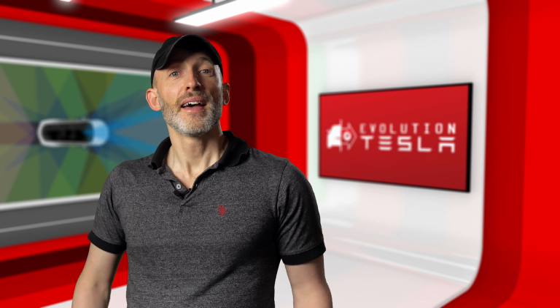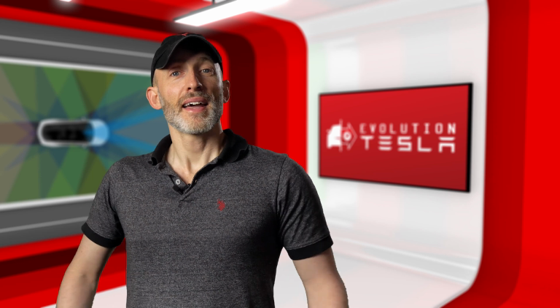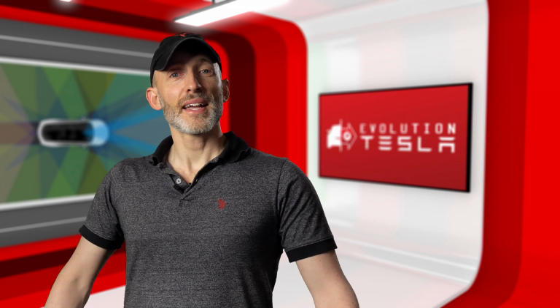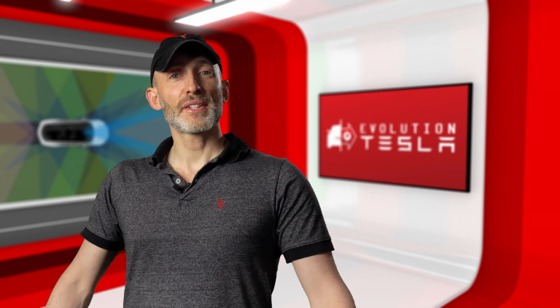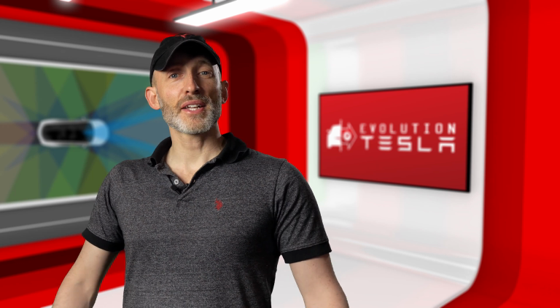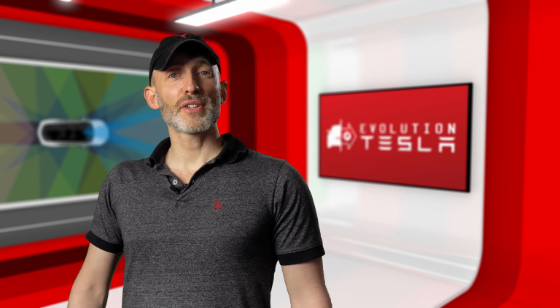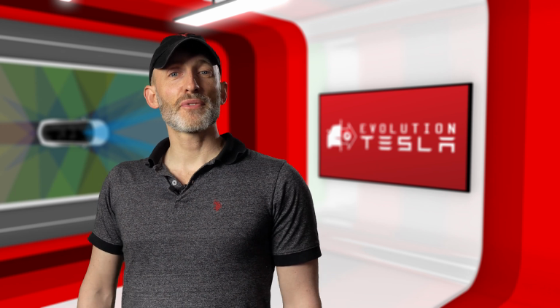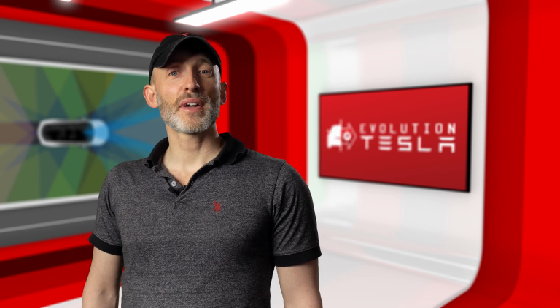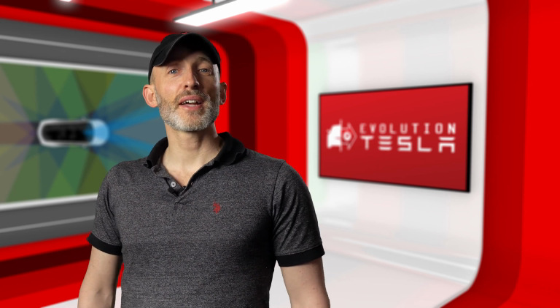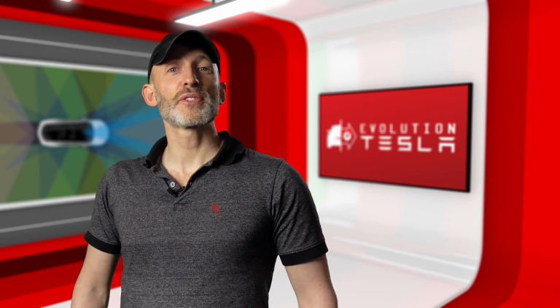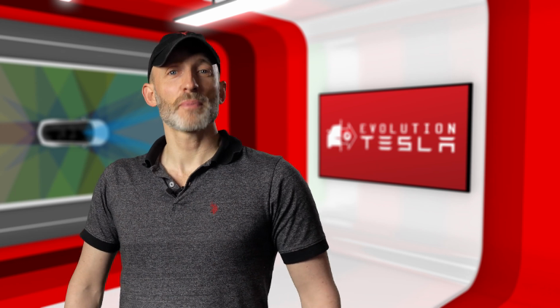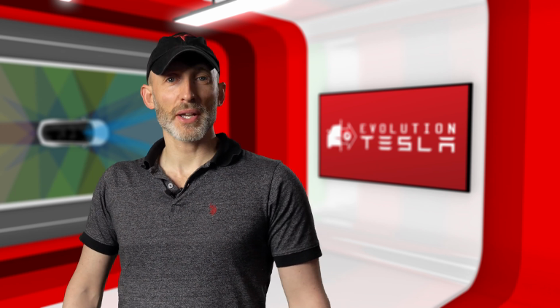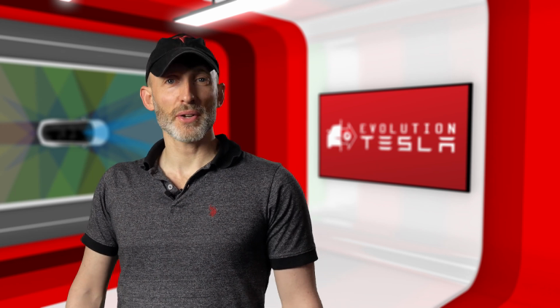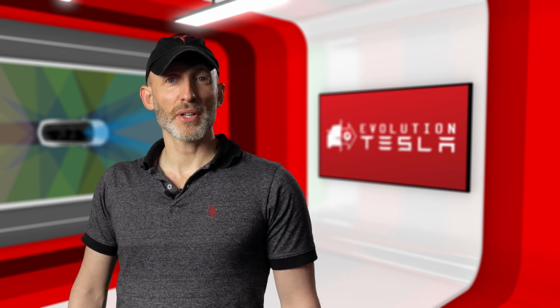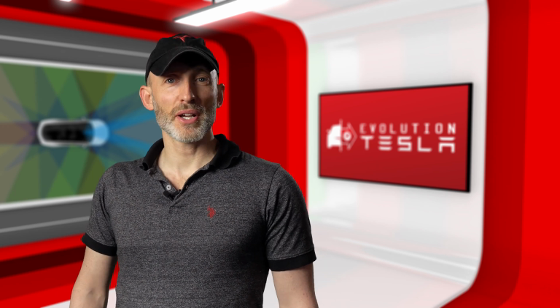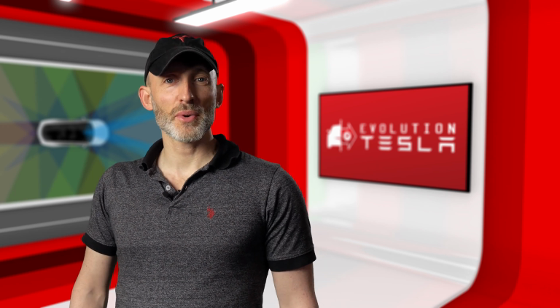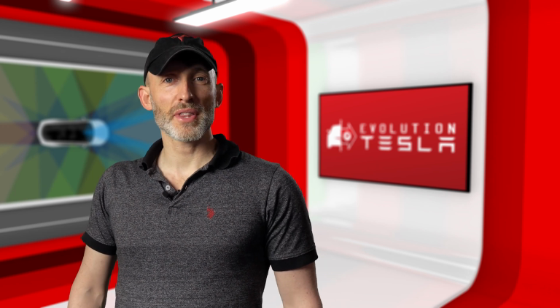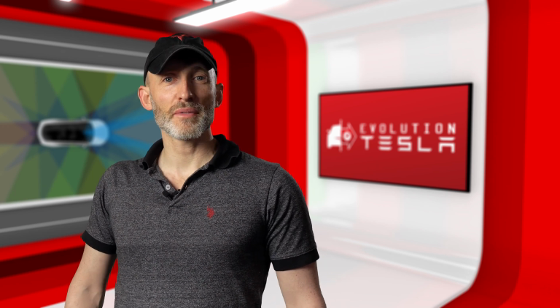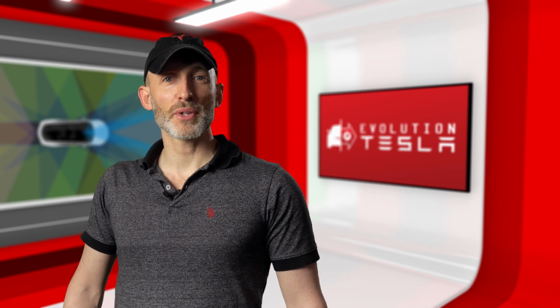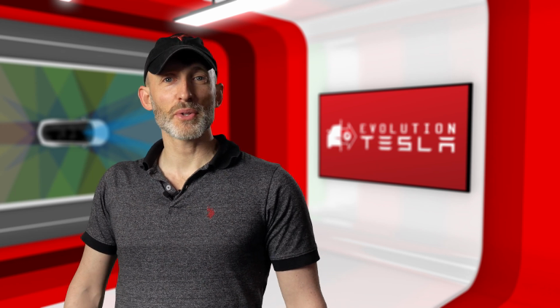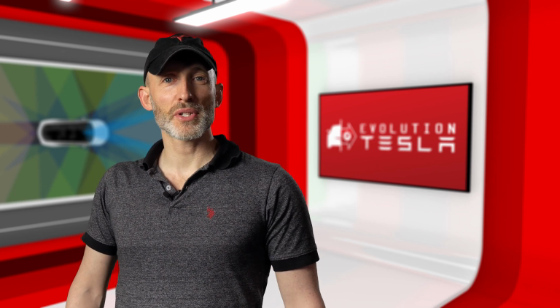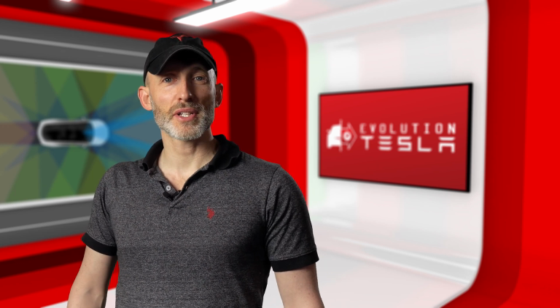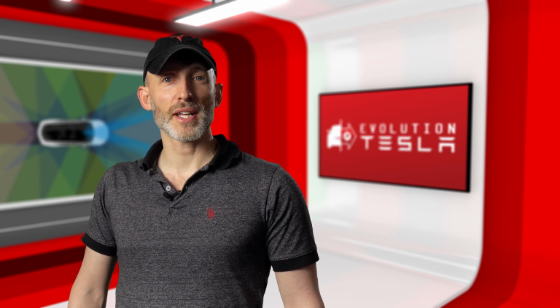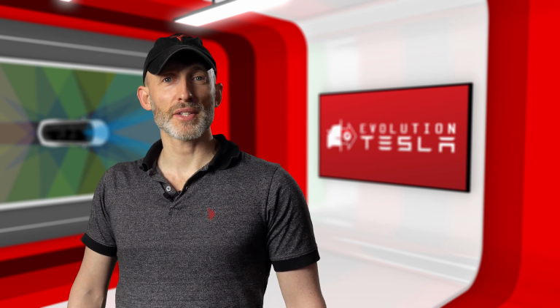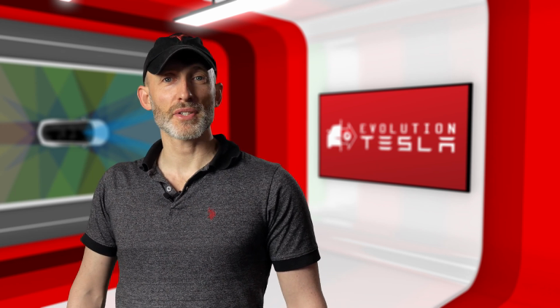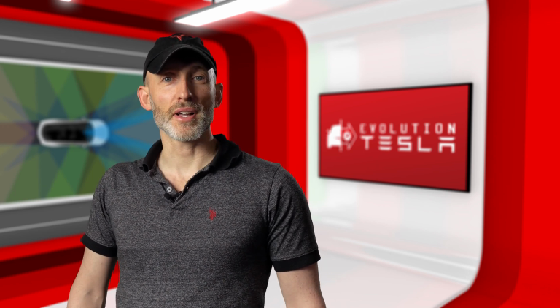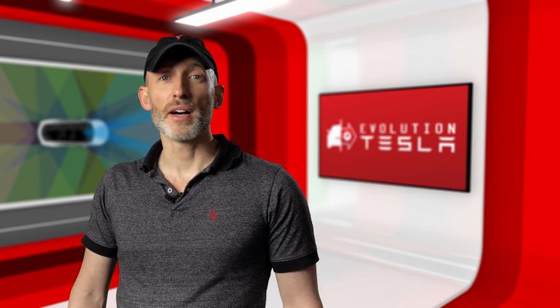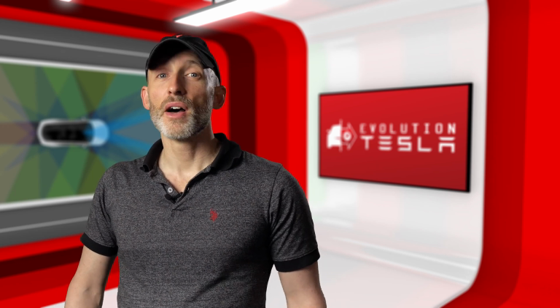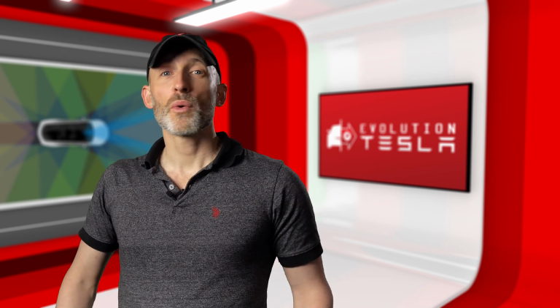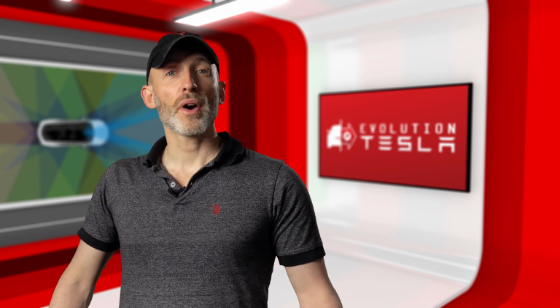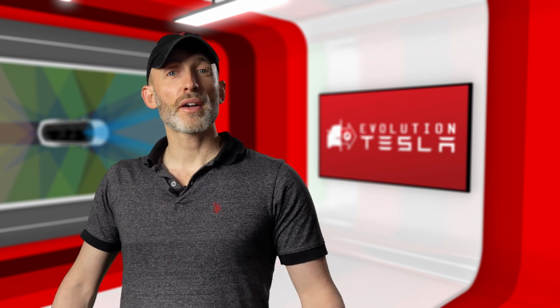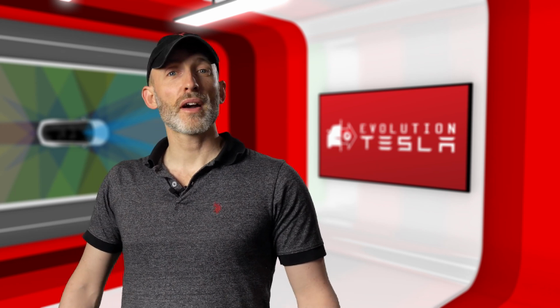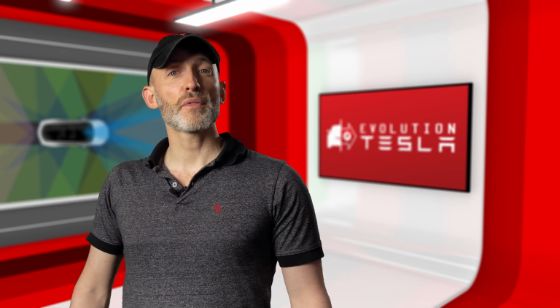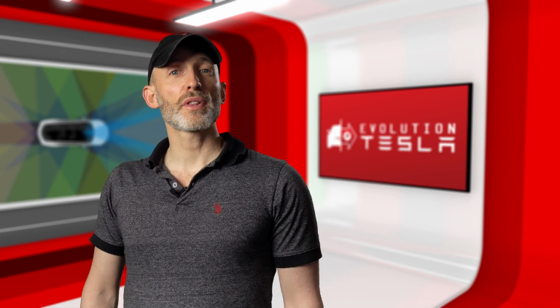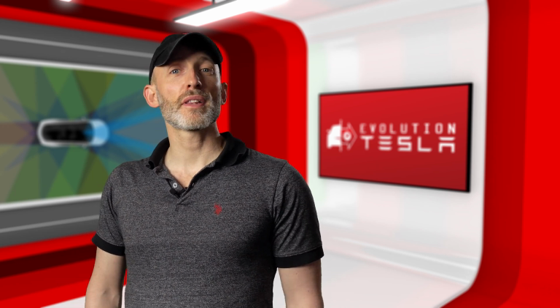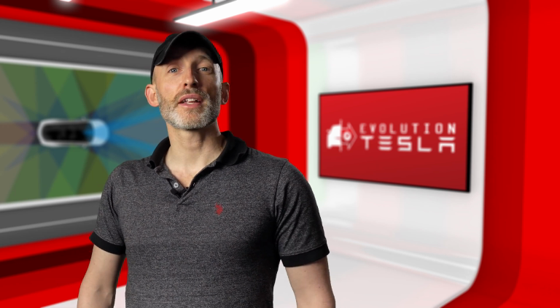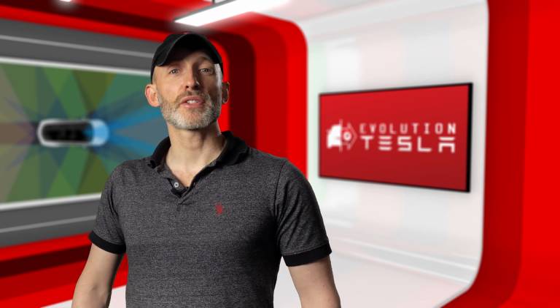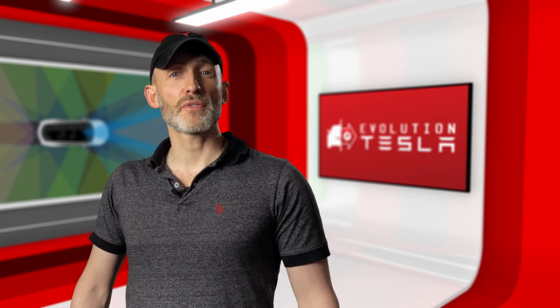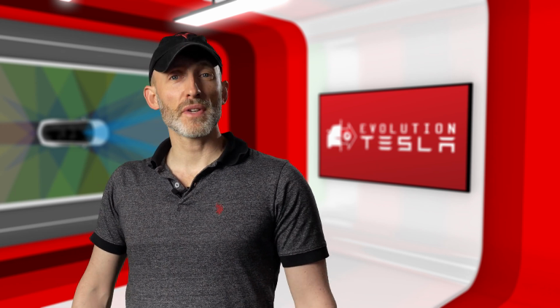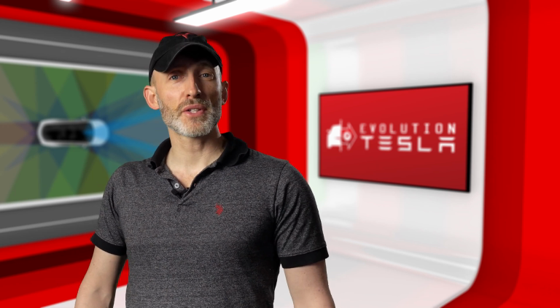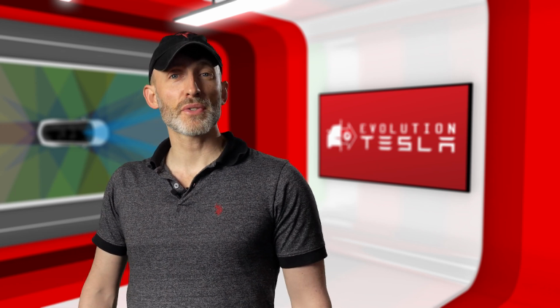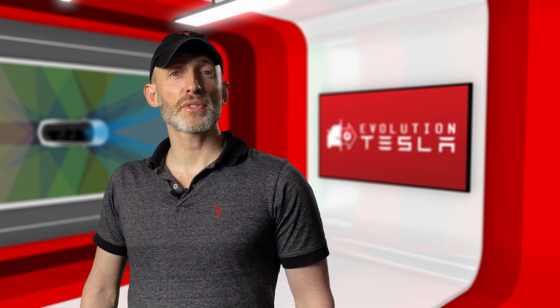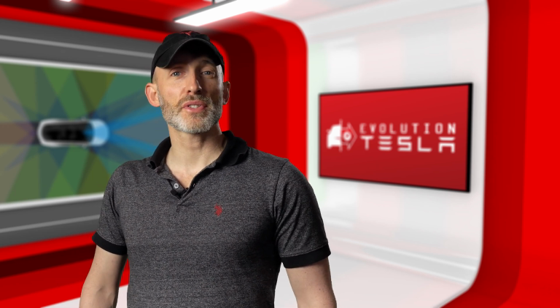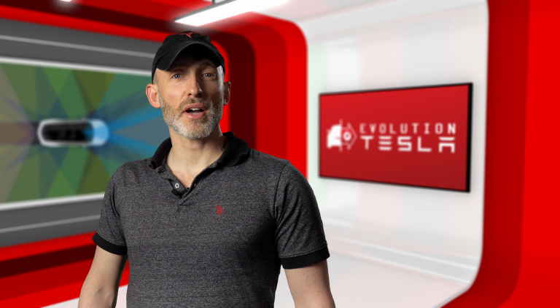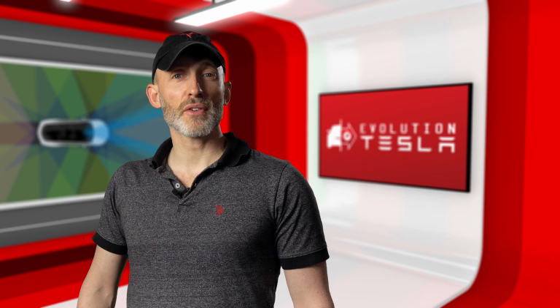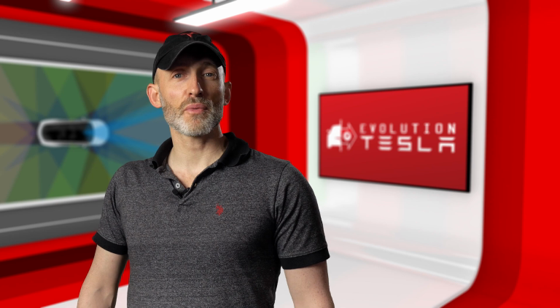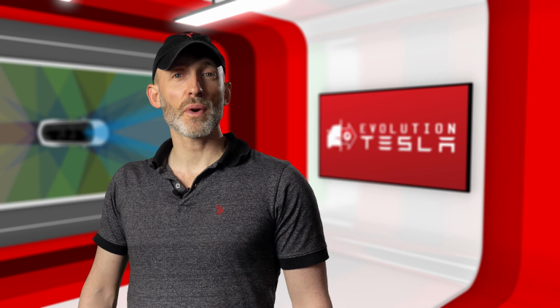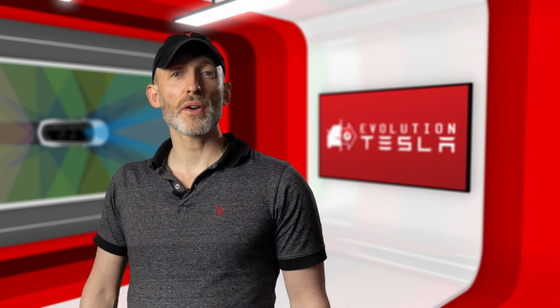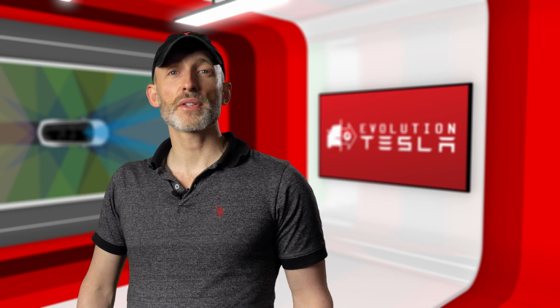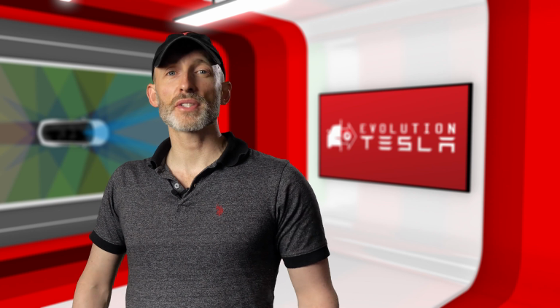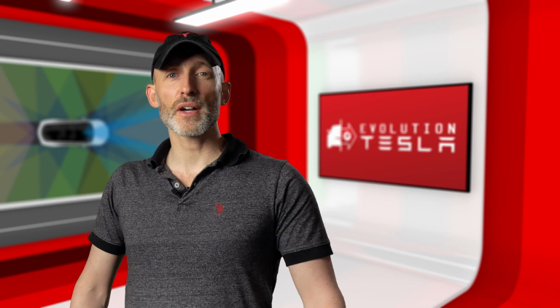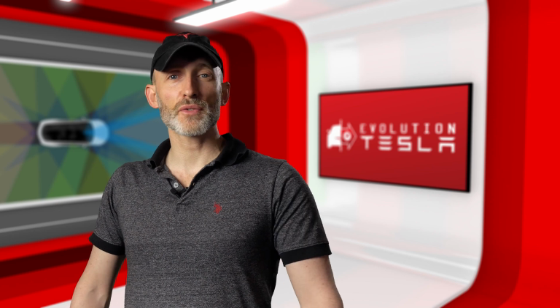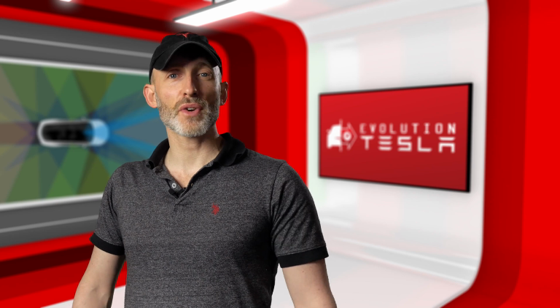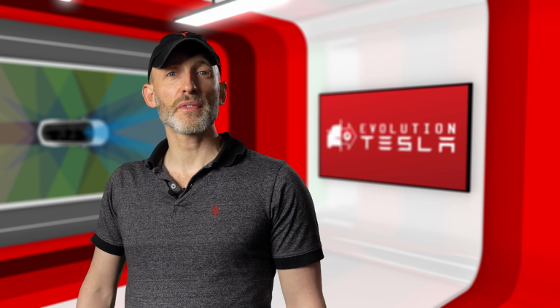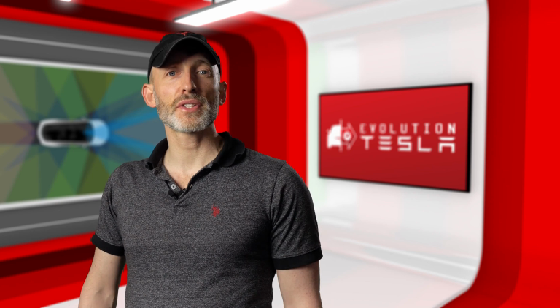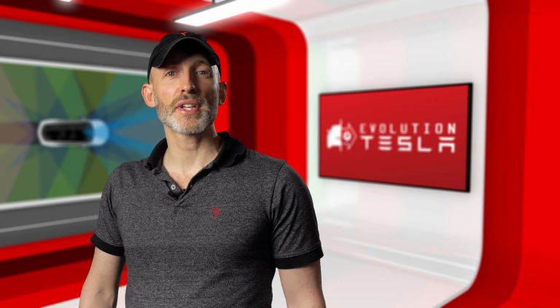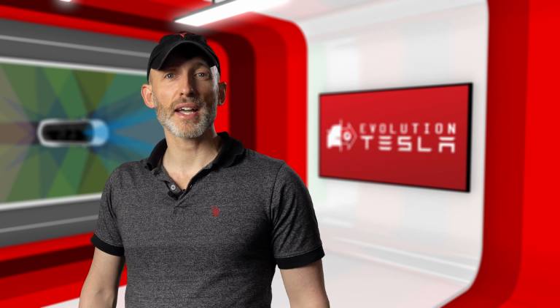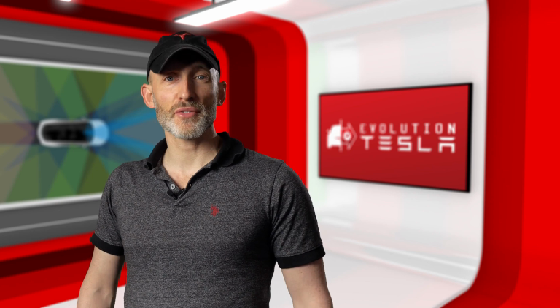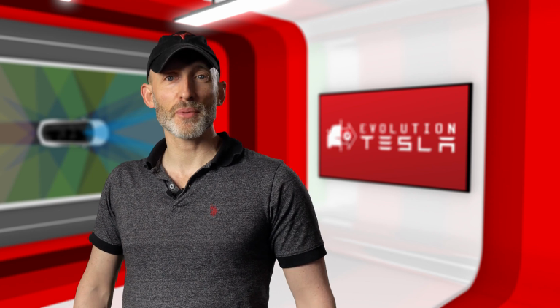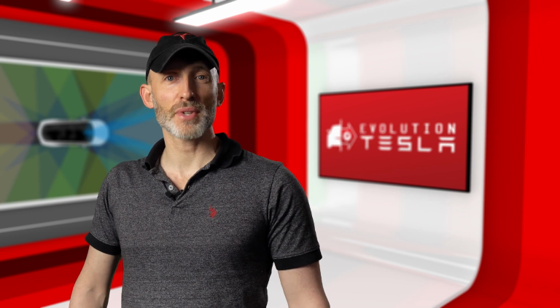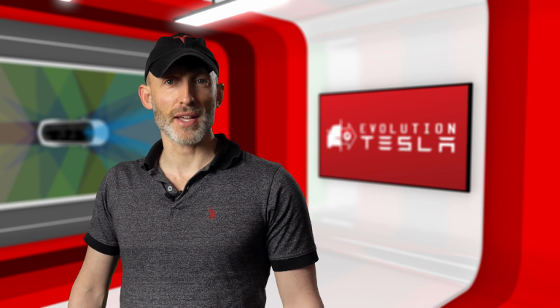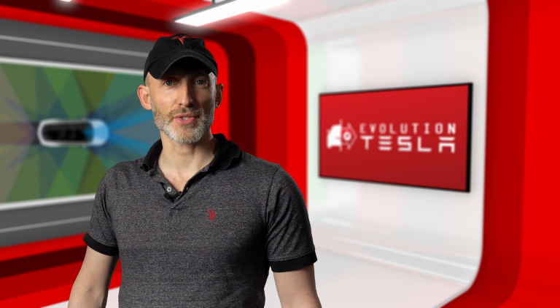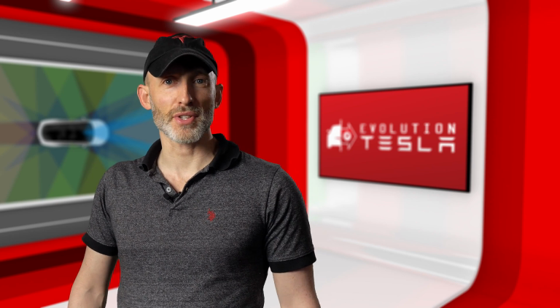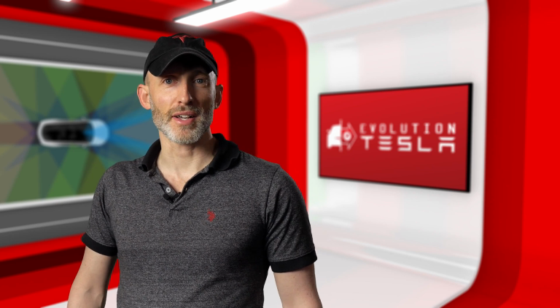Hey Tesla fans, Michael here with Evolution Tesla where I cover the latest features, software and self-driving tech from Tesla.